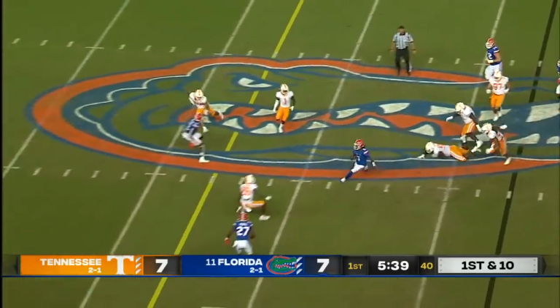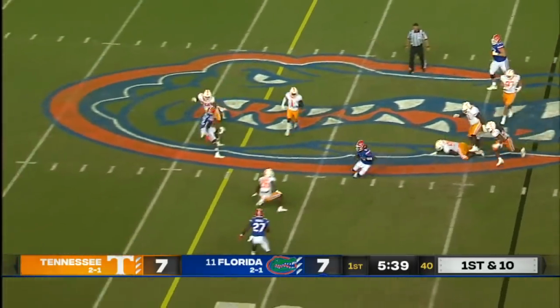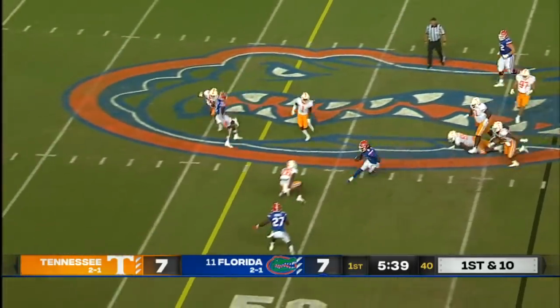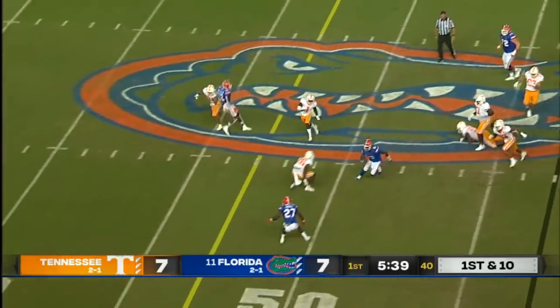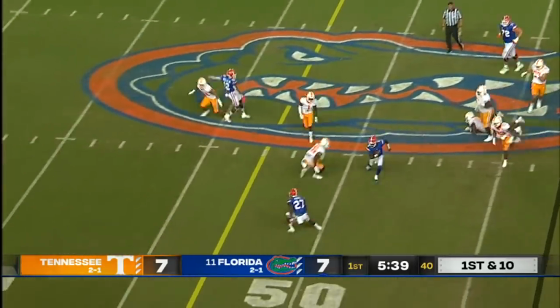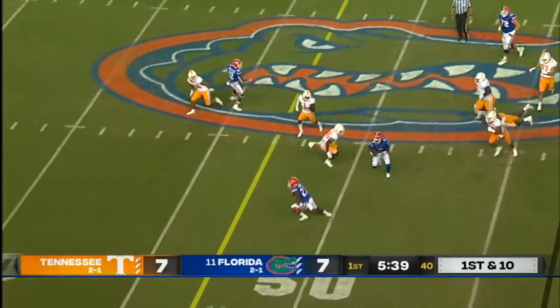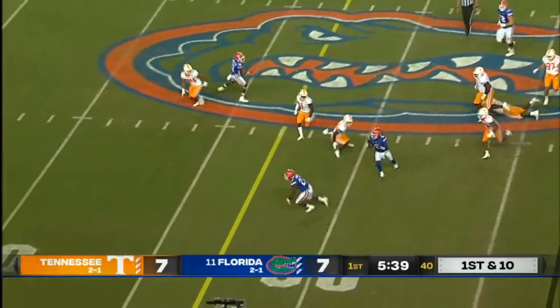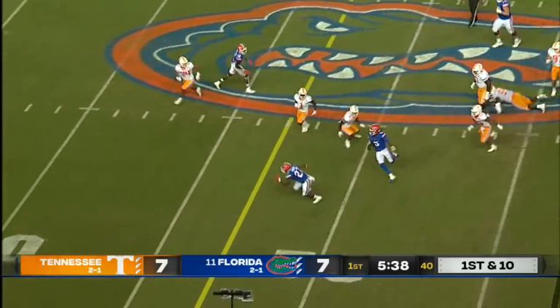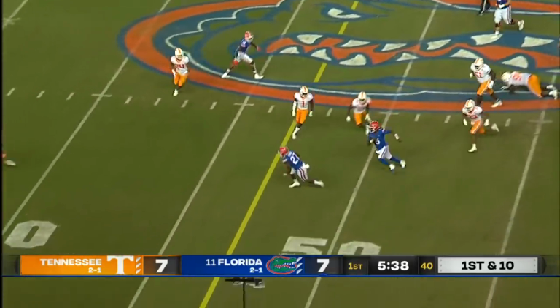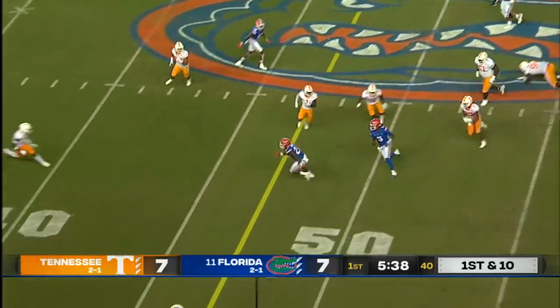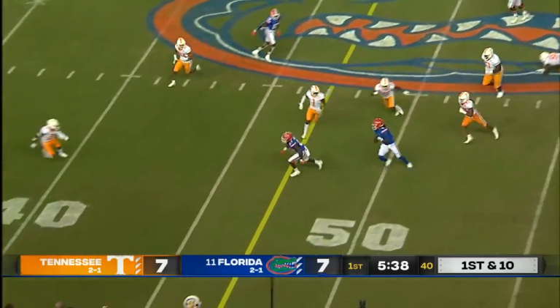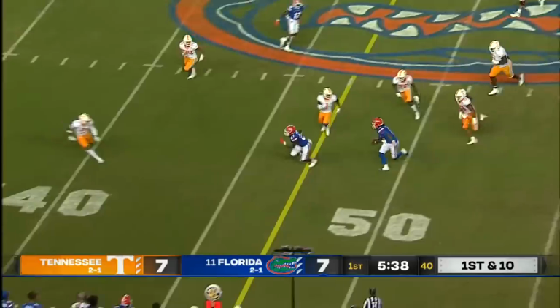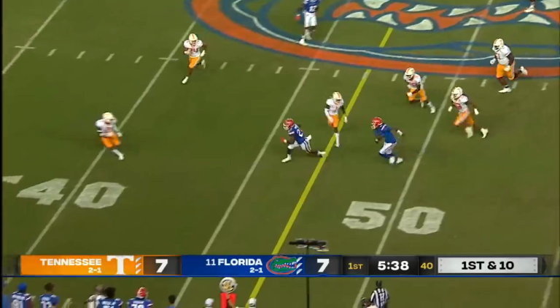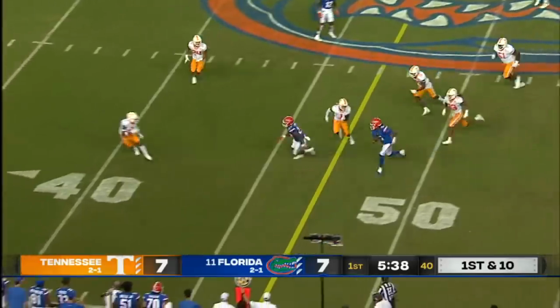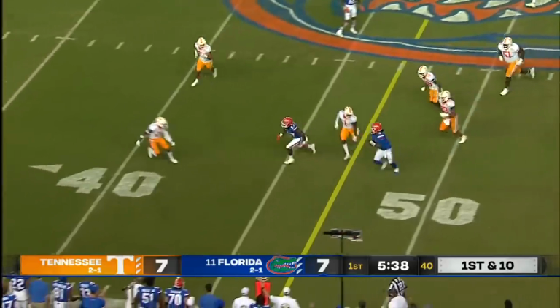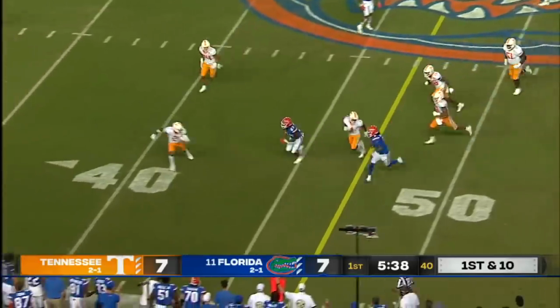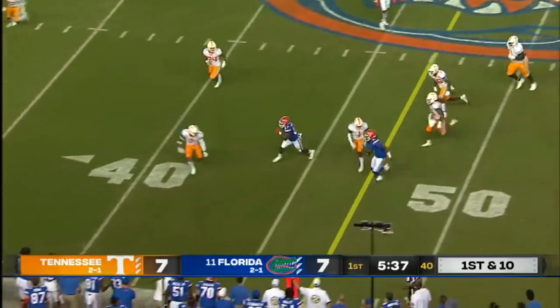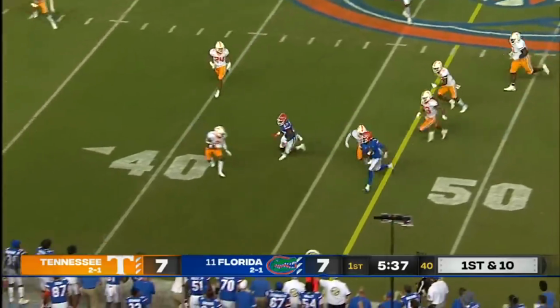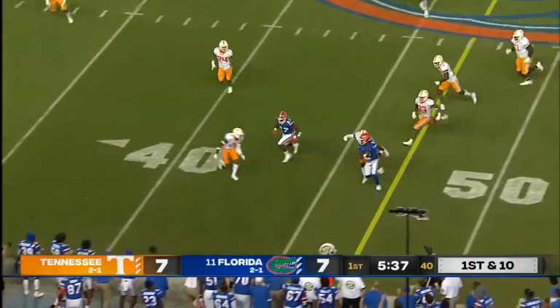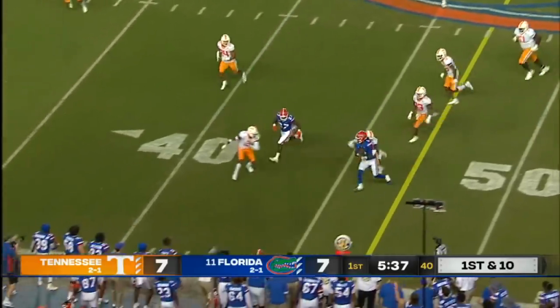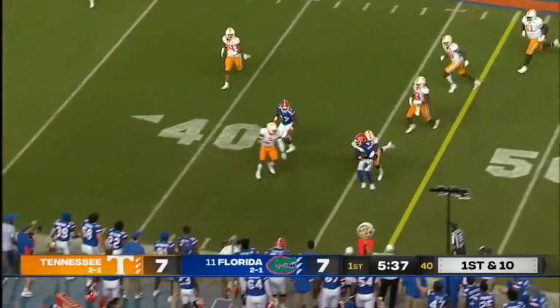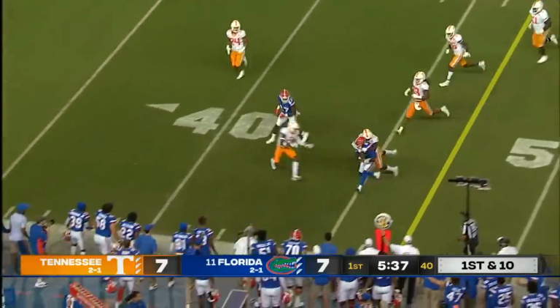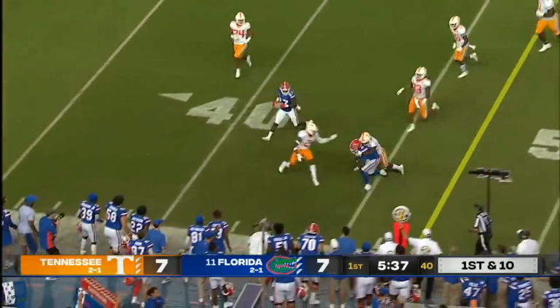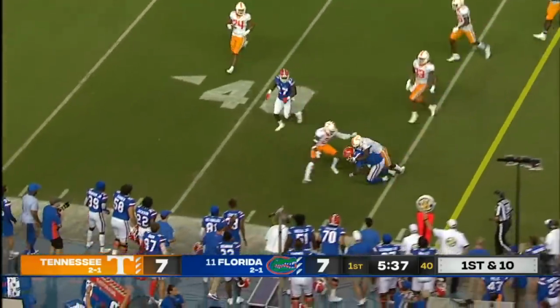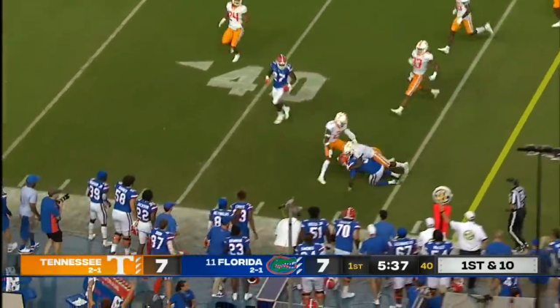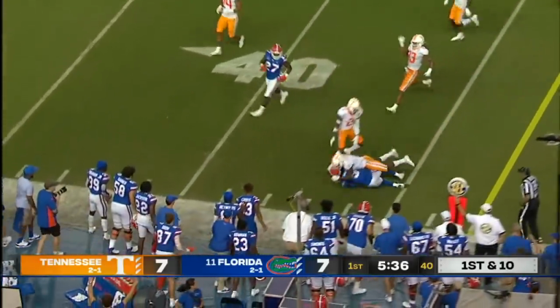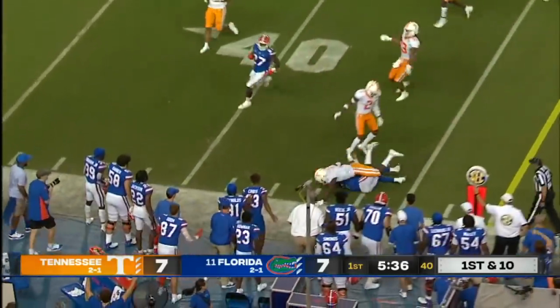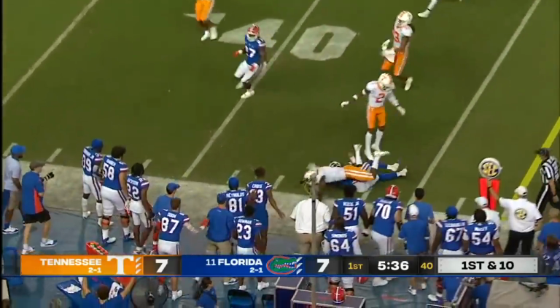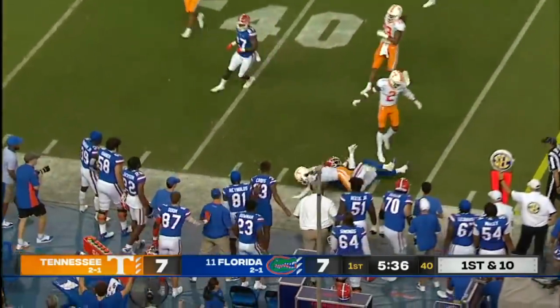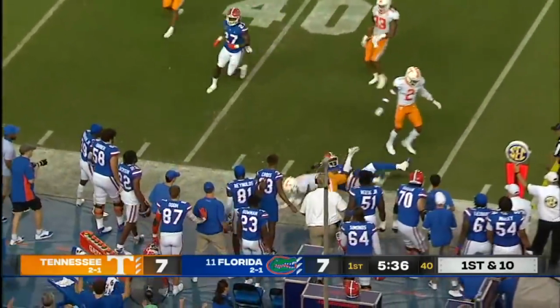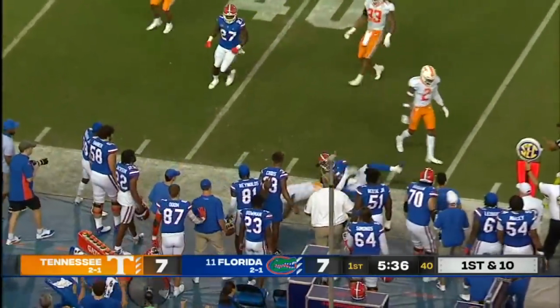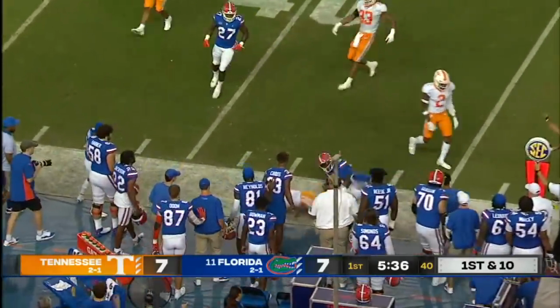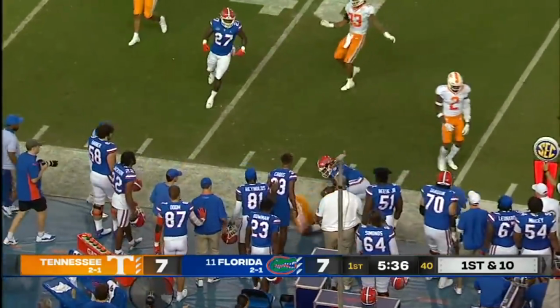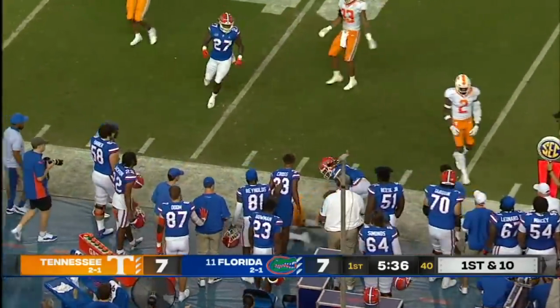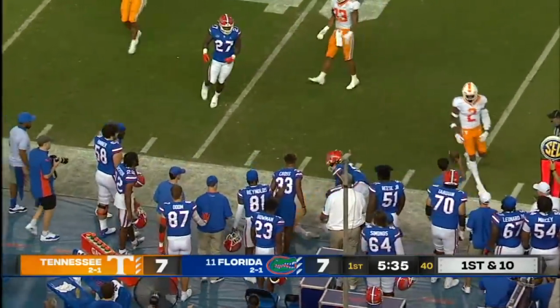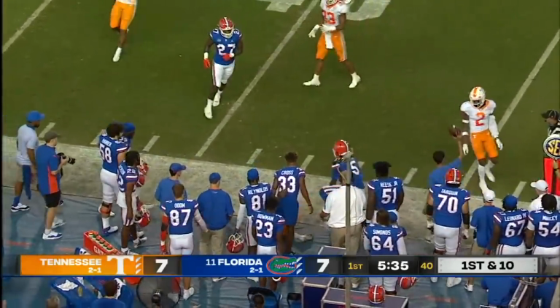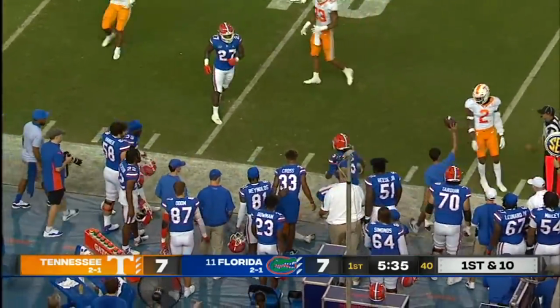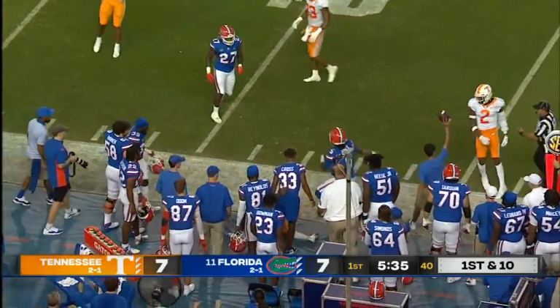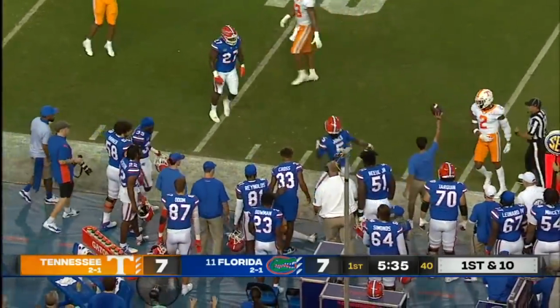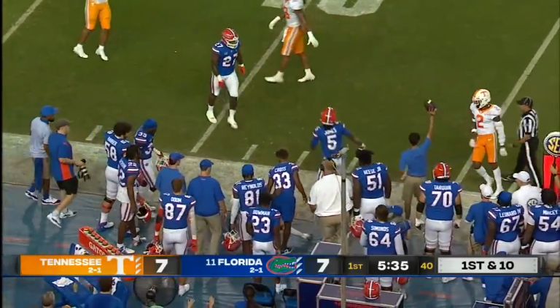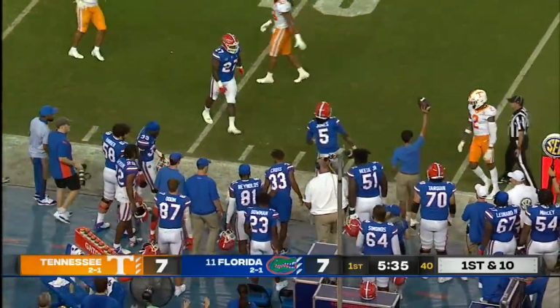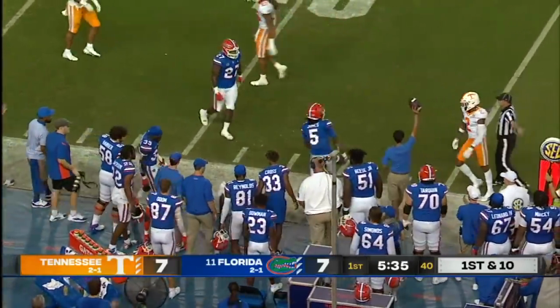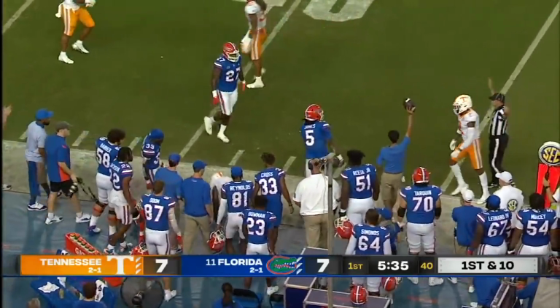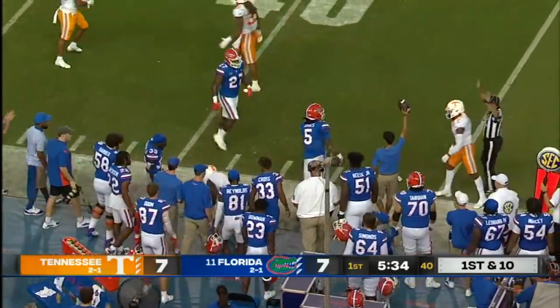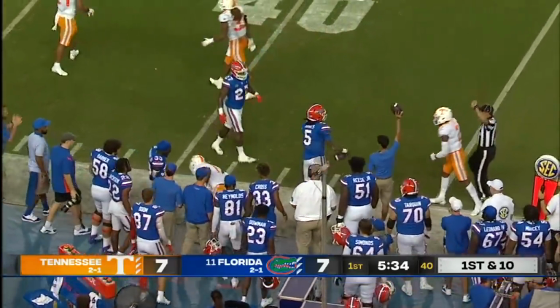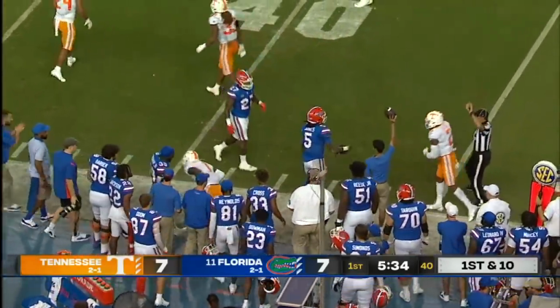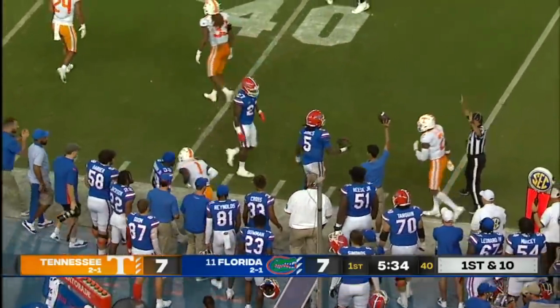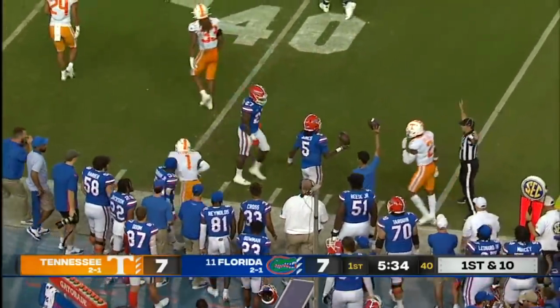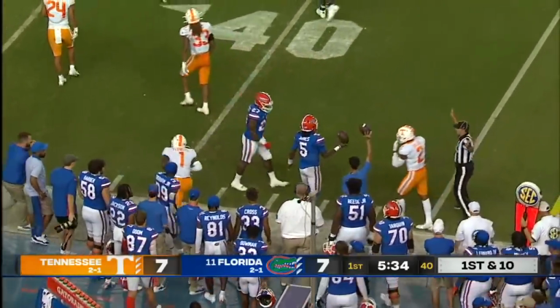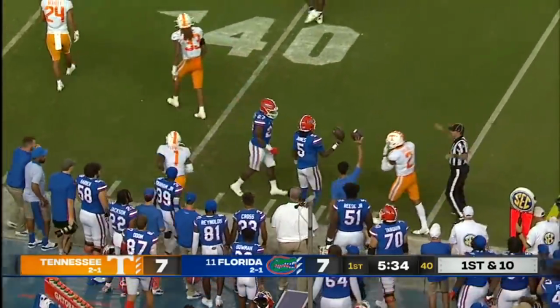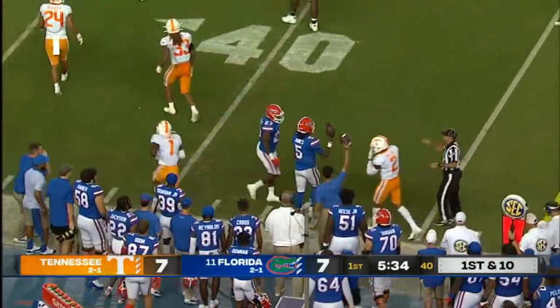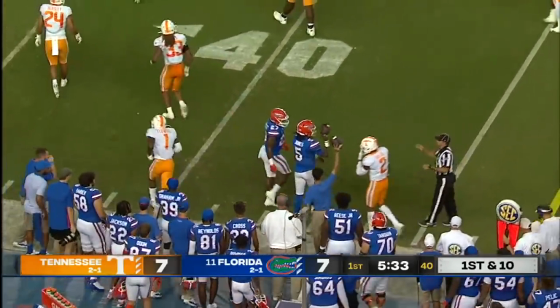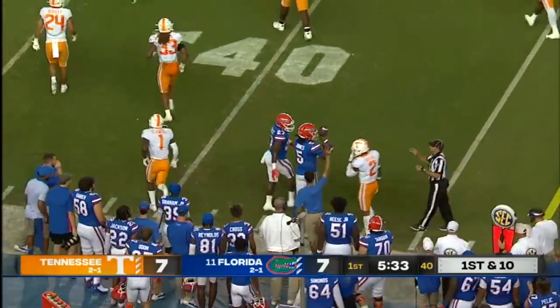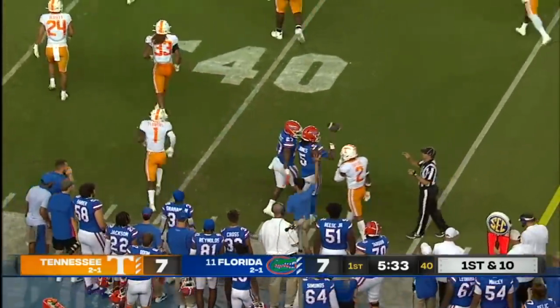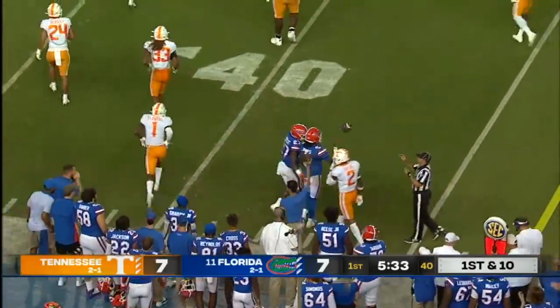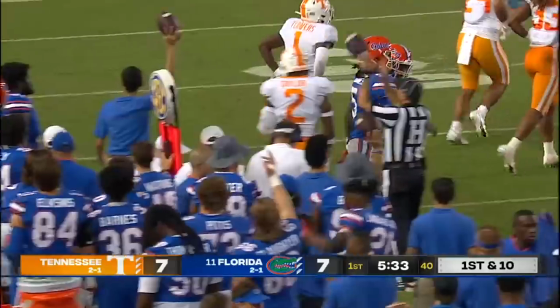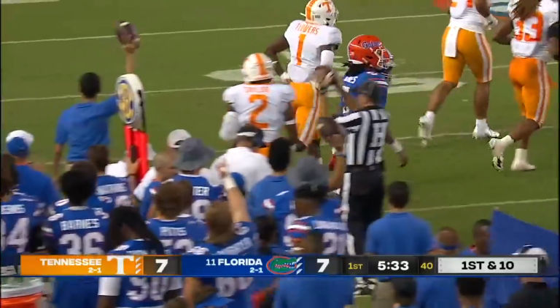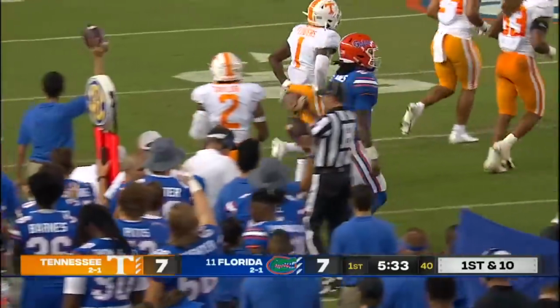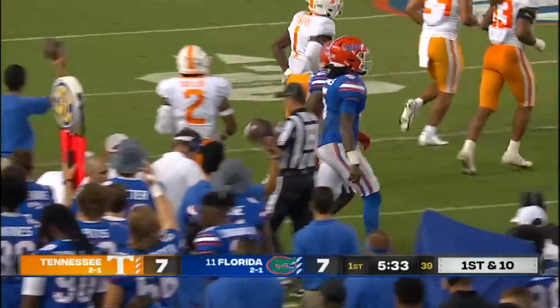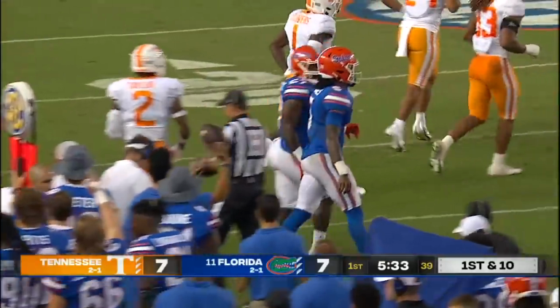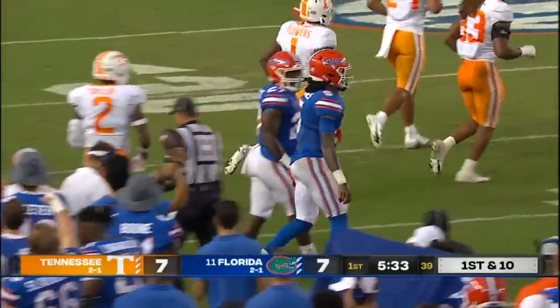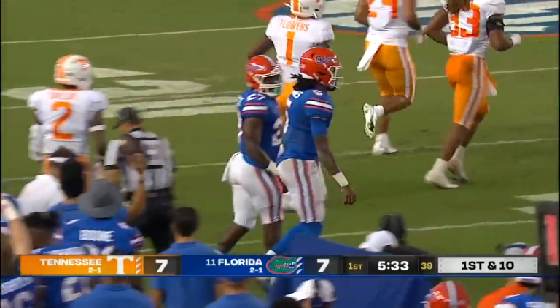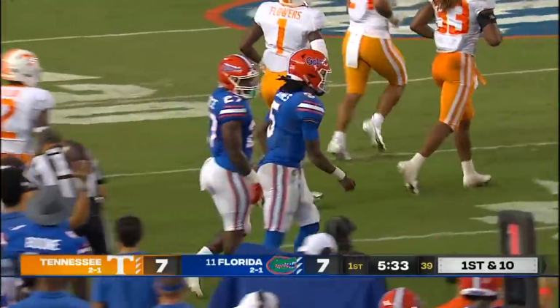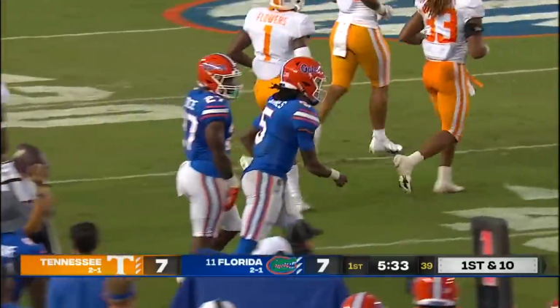Jones is able to get free — he's like having another running back in the backfield — as he crosses midfield and he'll move the chains again for the Gators.